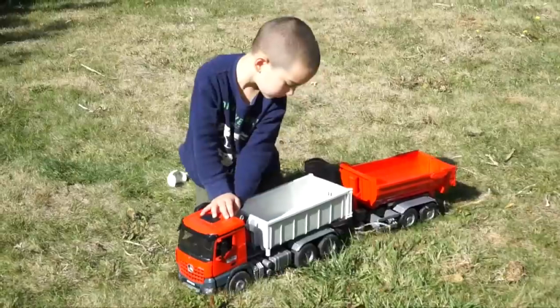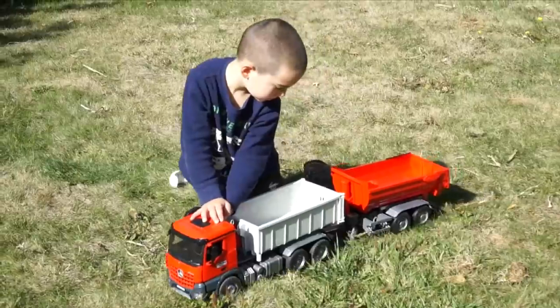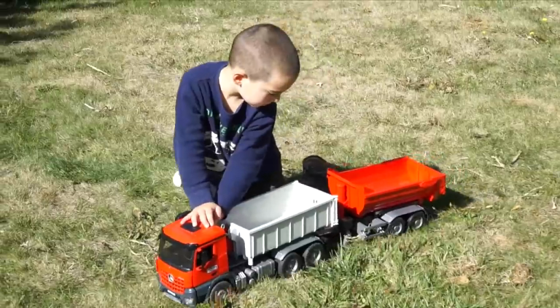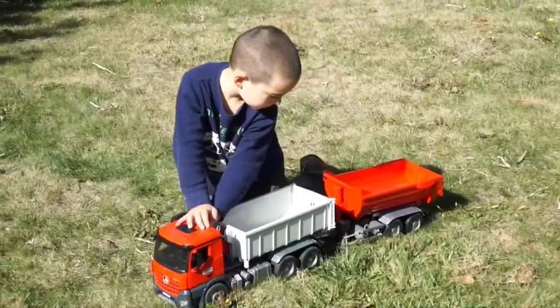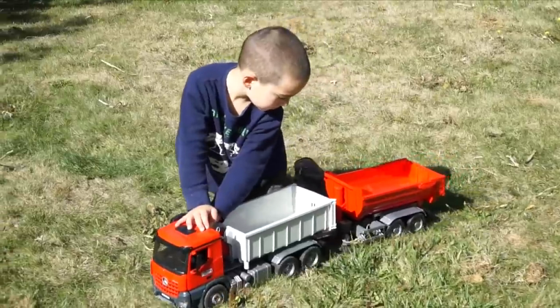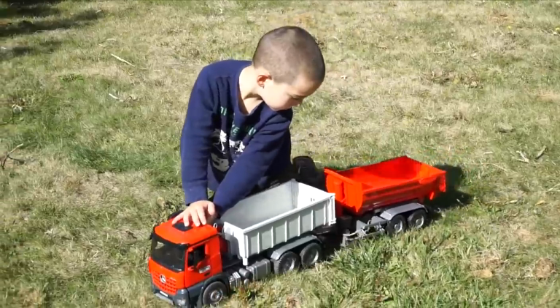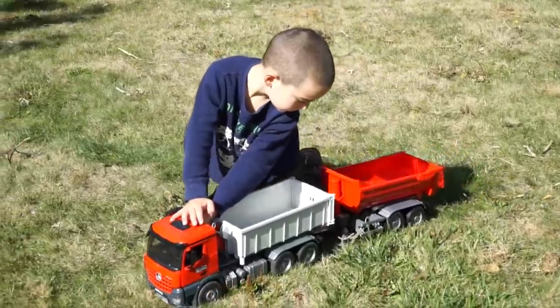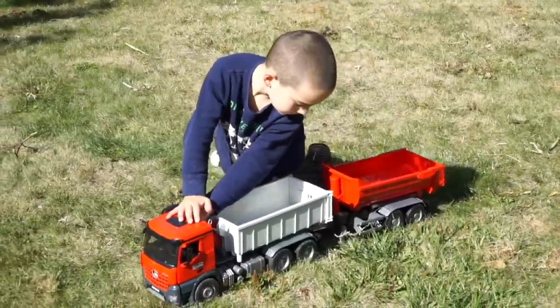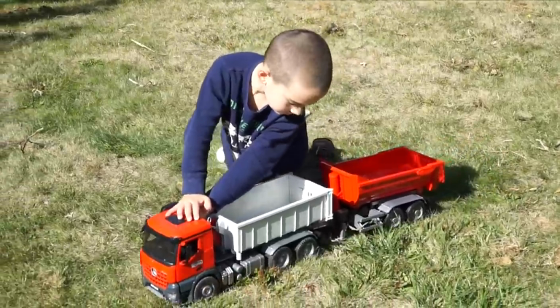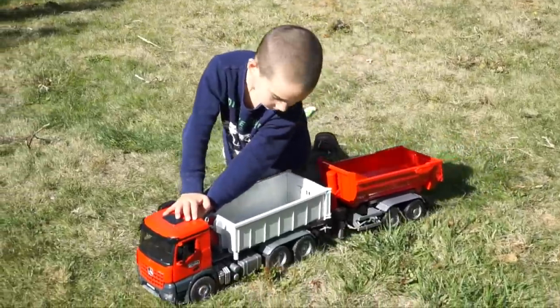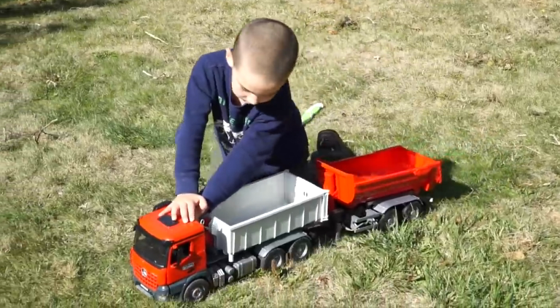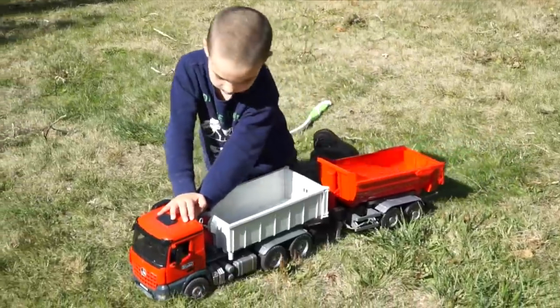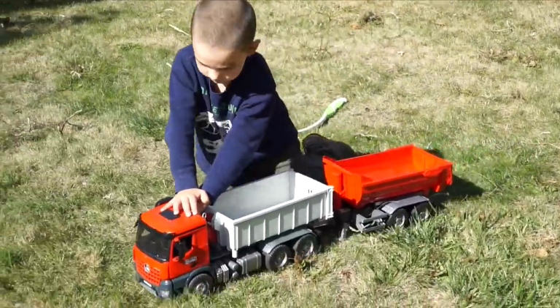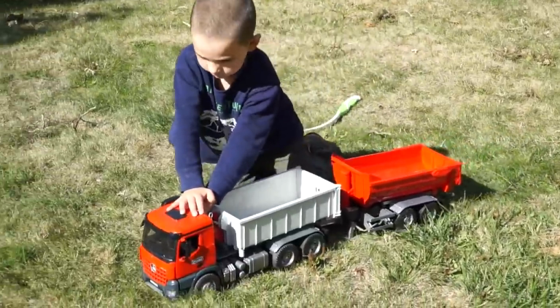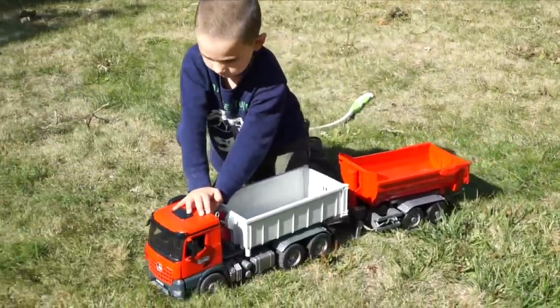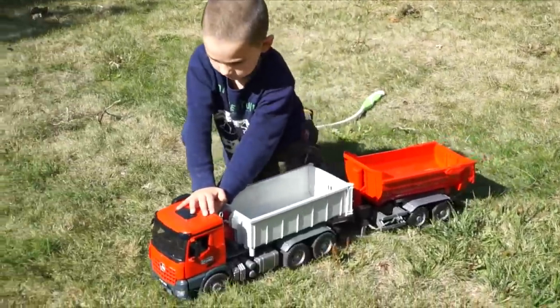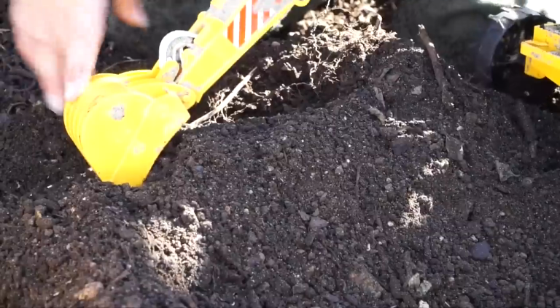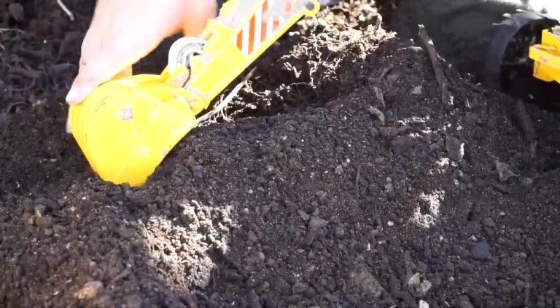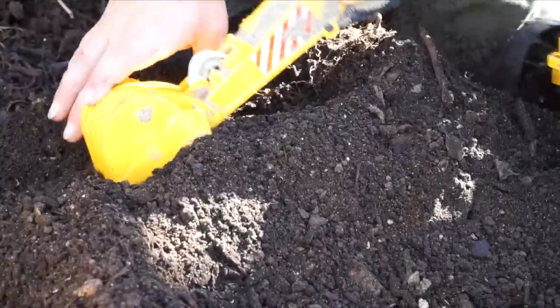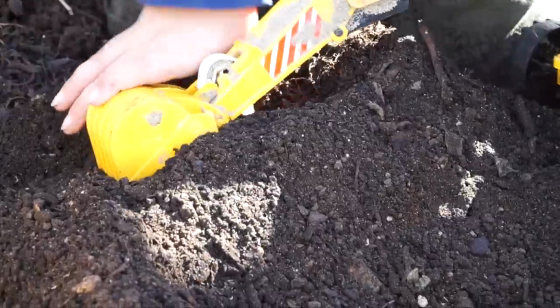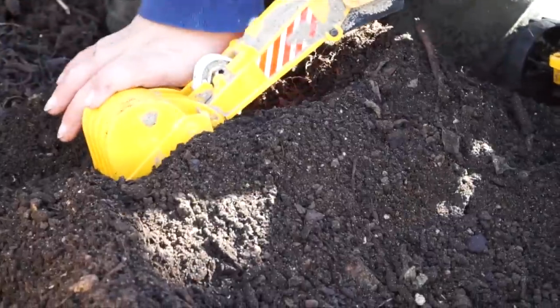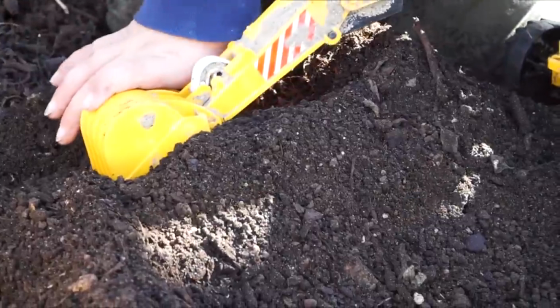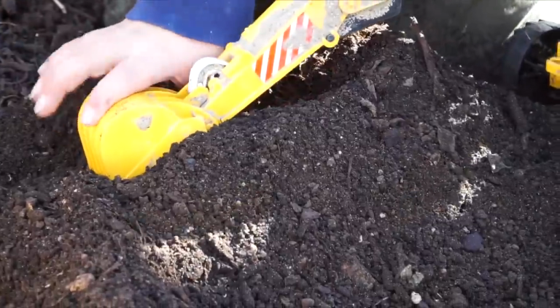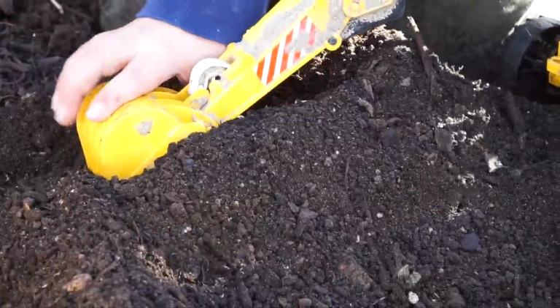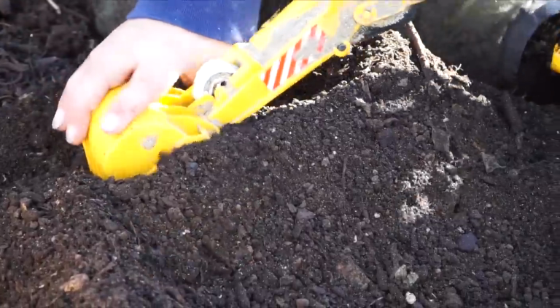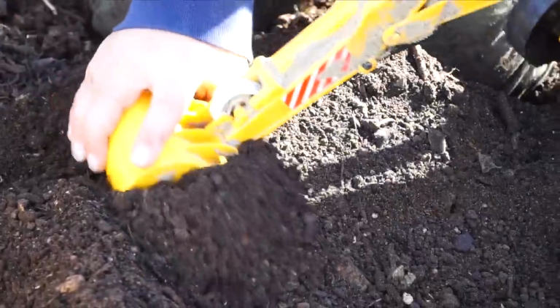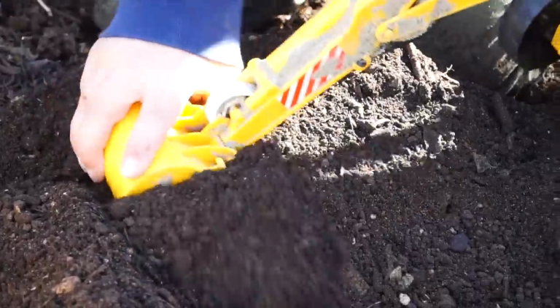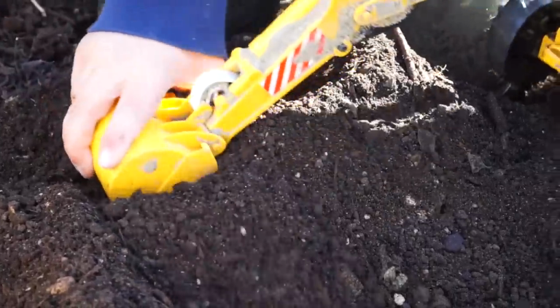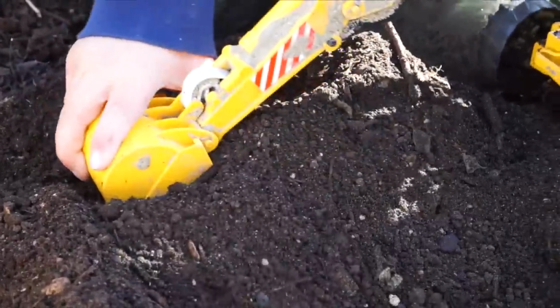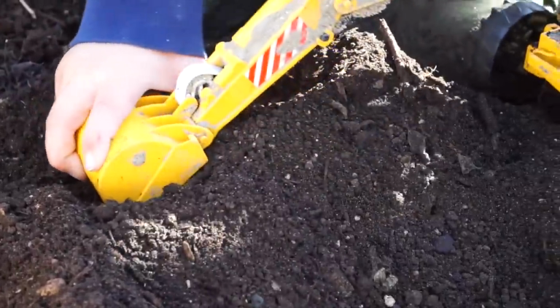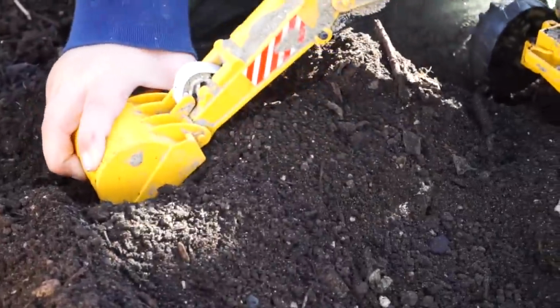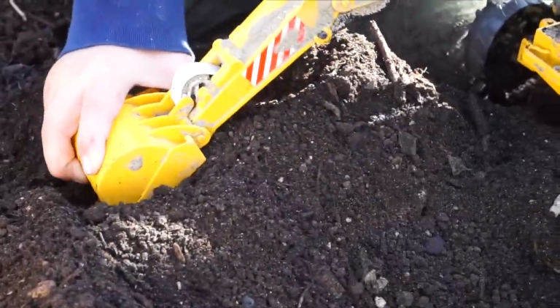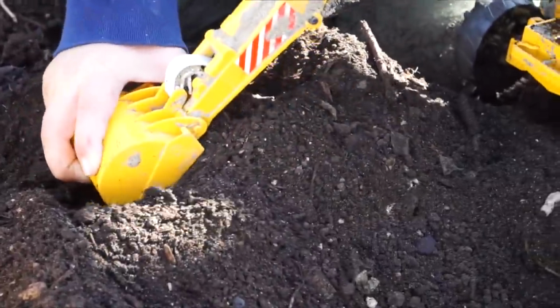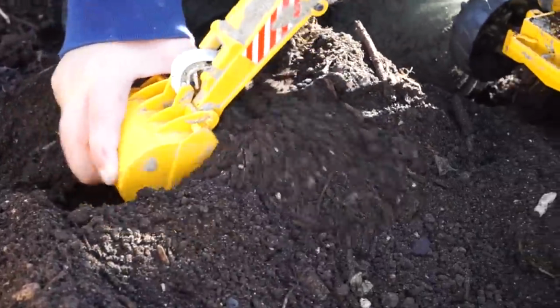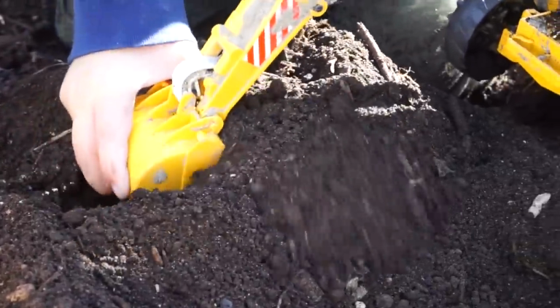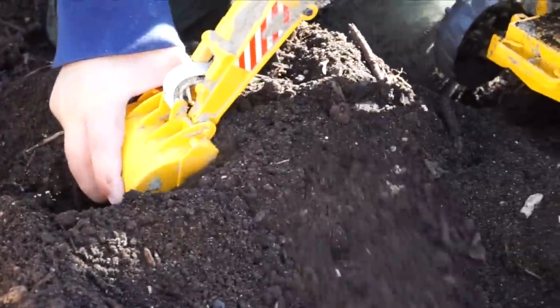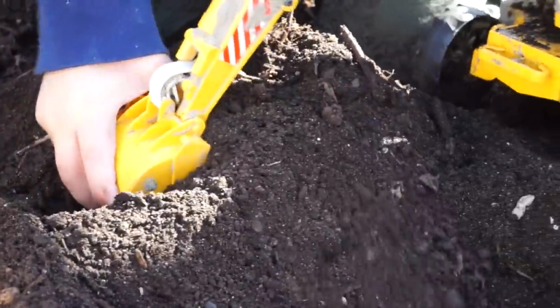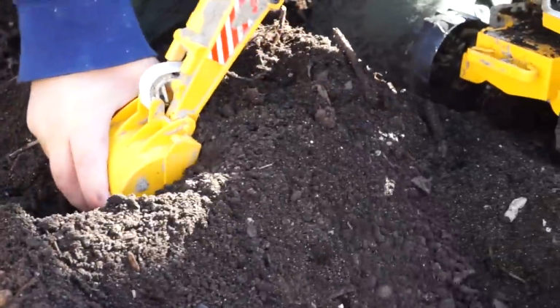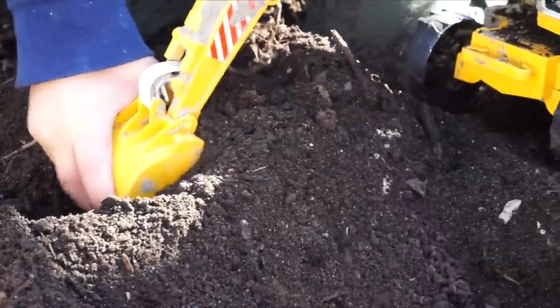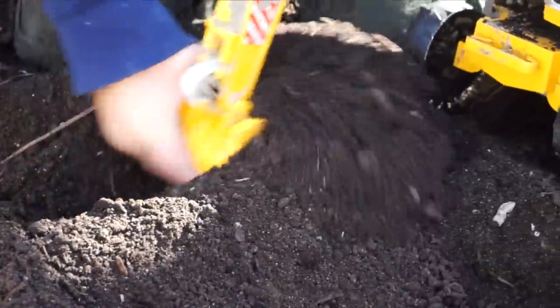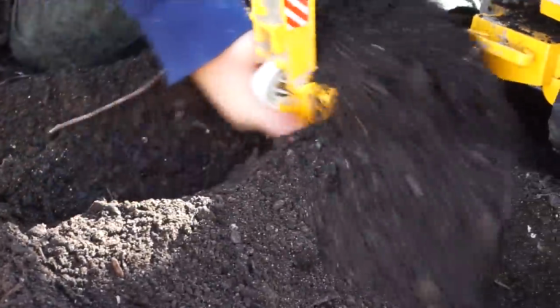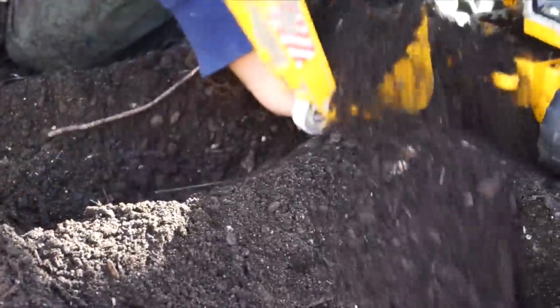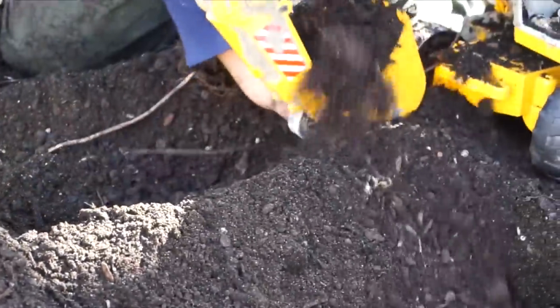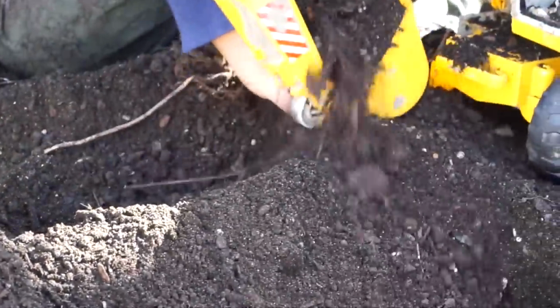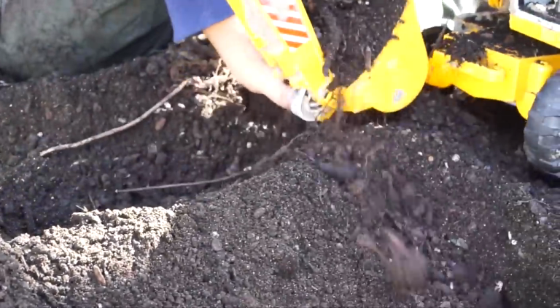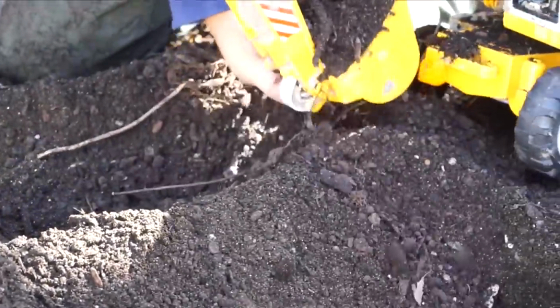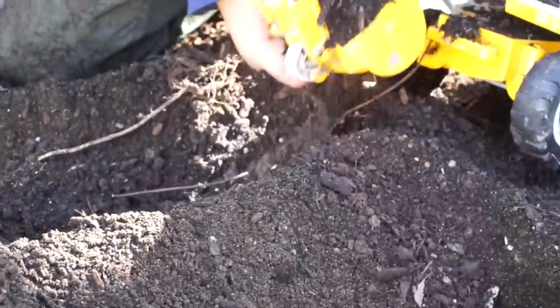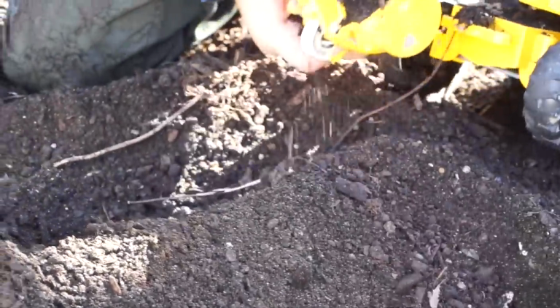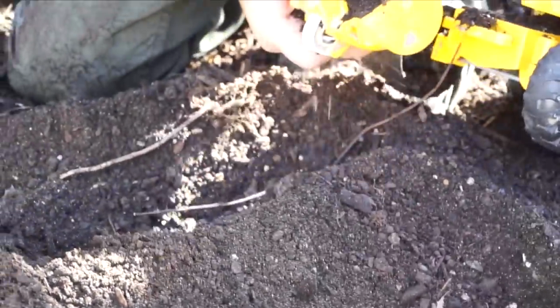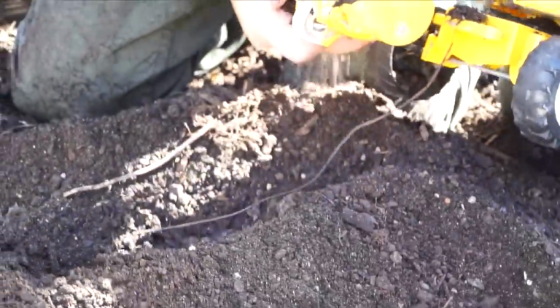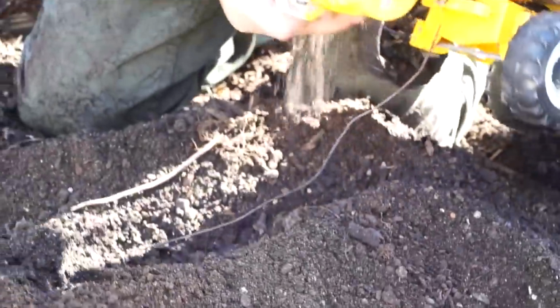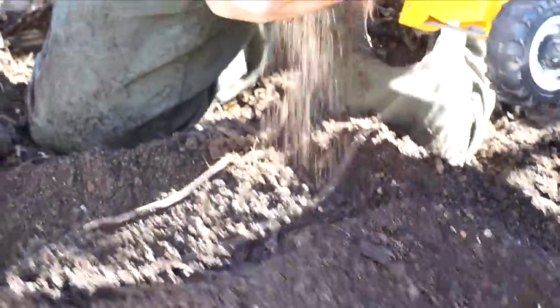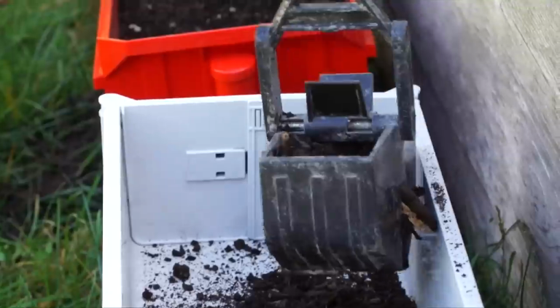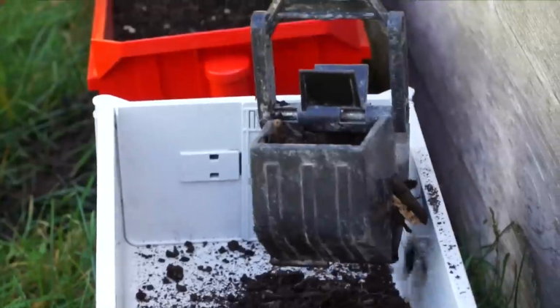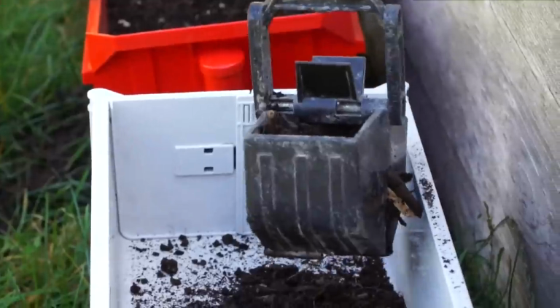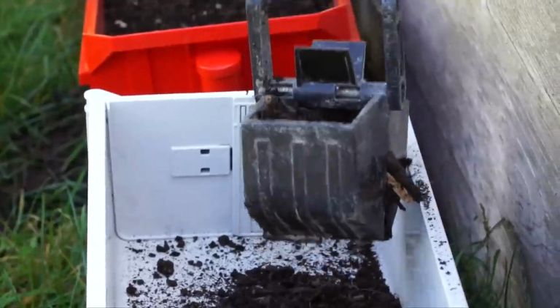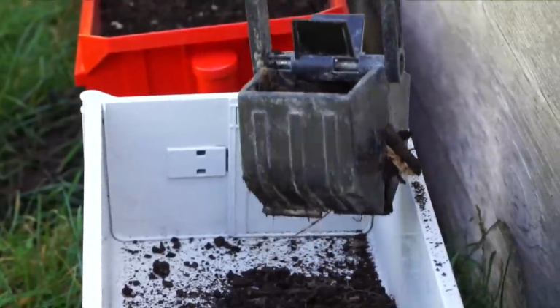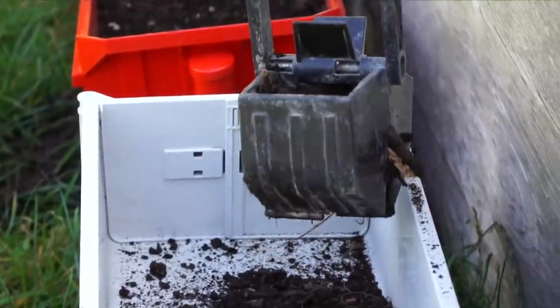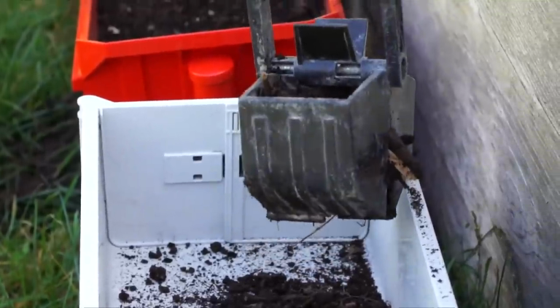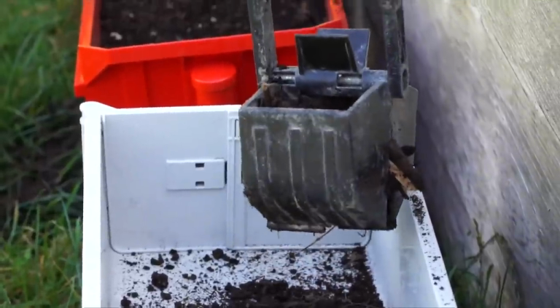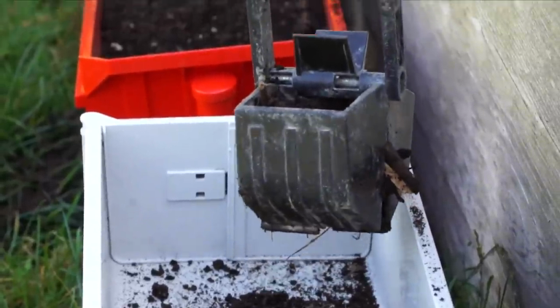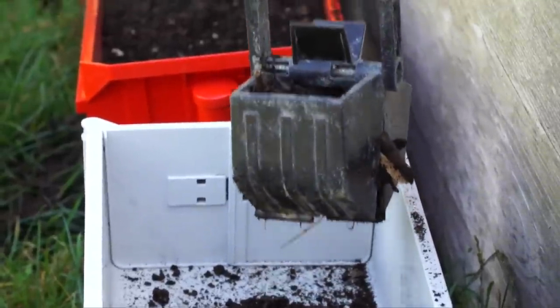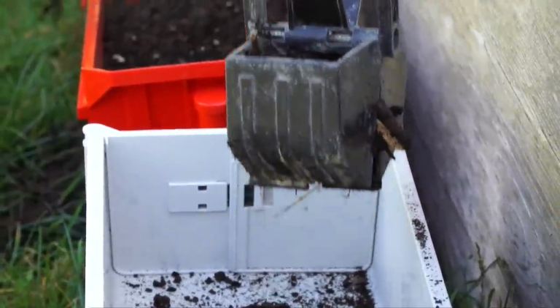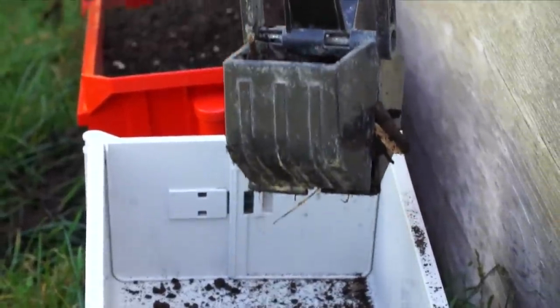Here it comes. Look at all this dirt. Look at that — it's nice and soft. And then I'll drop it.